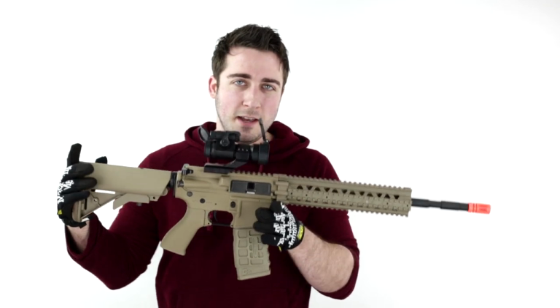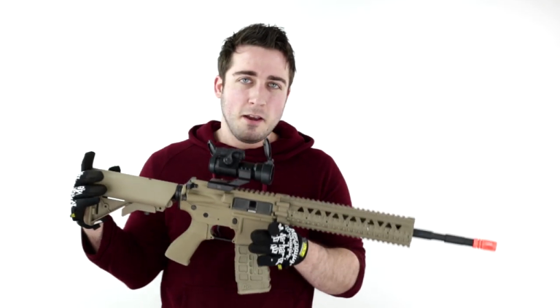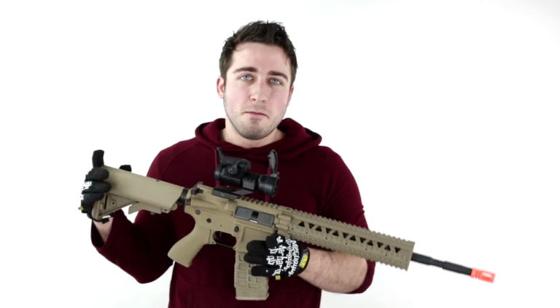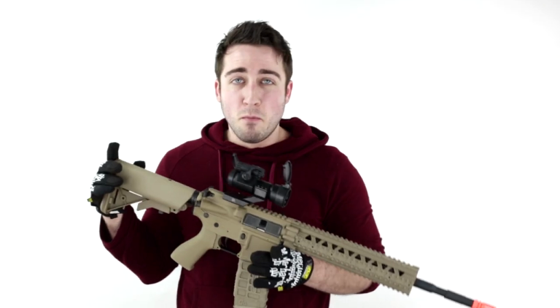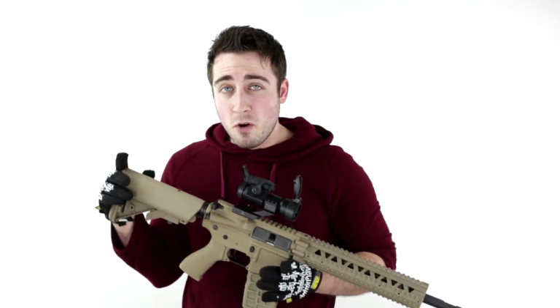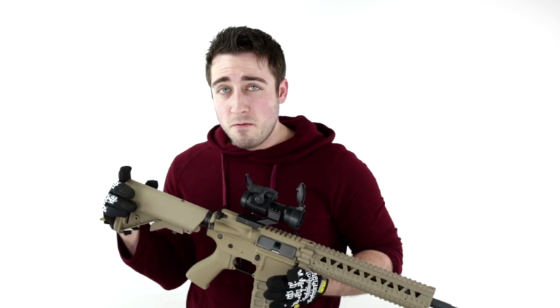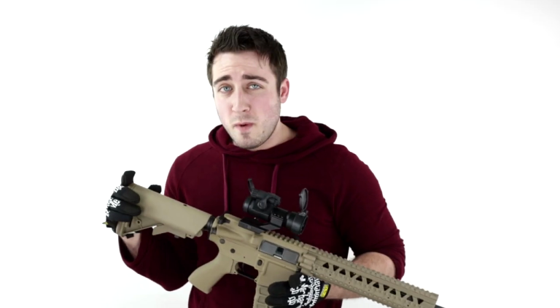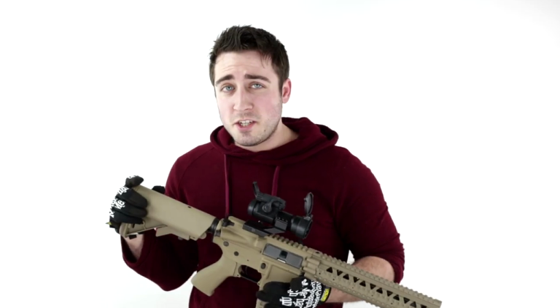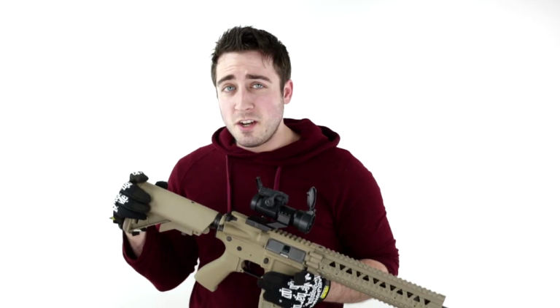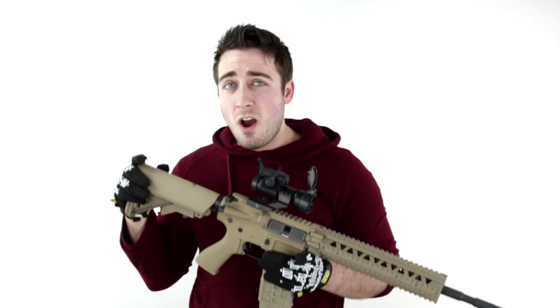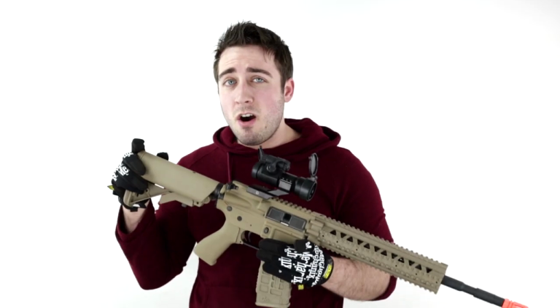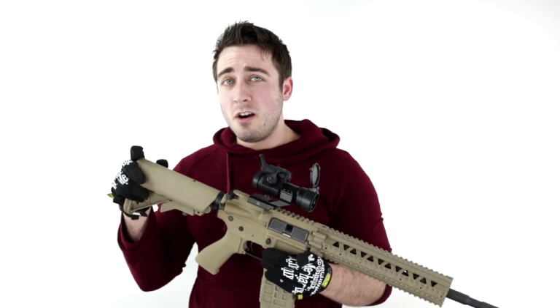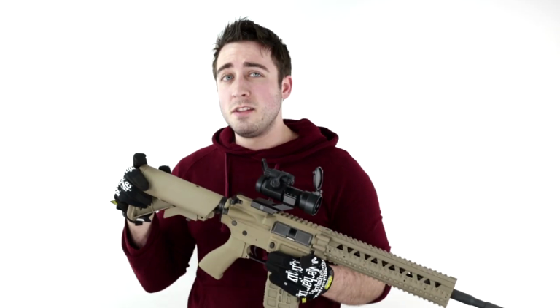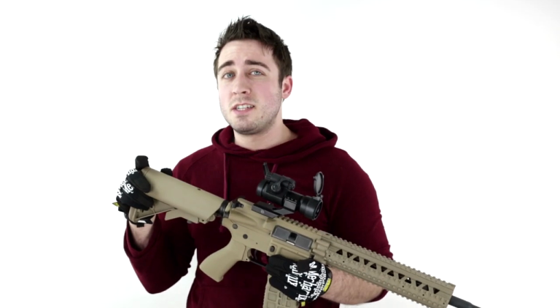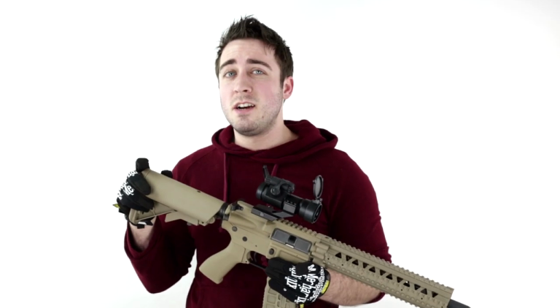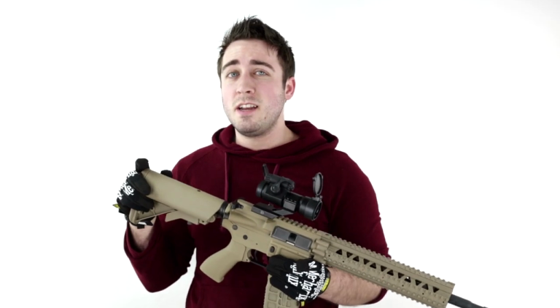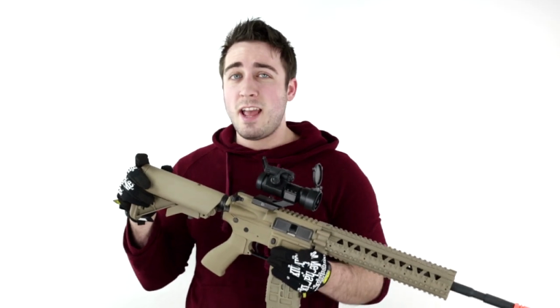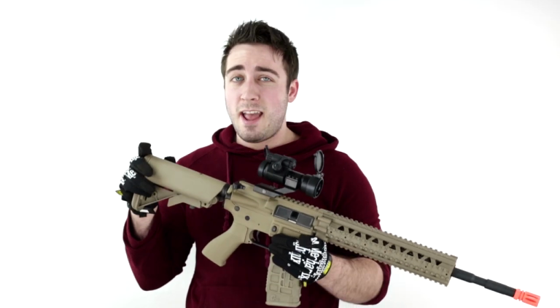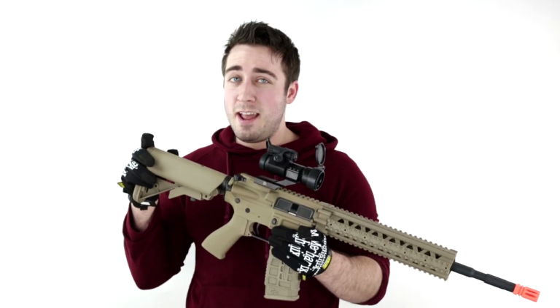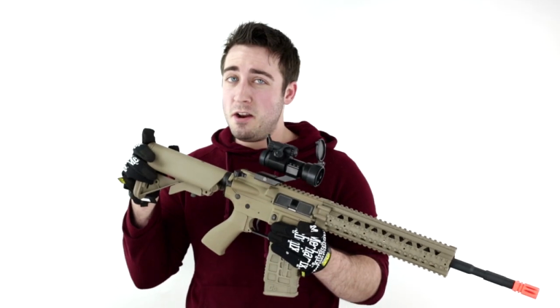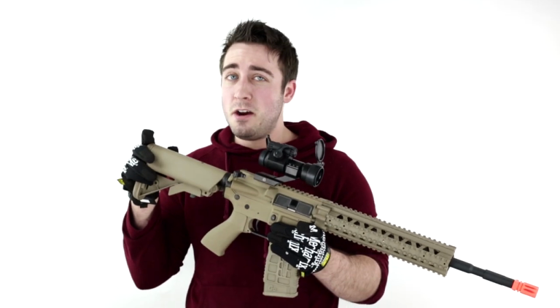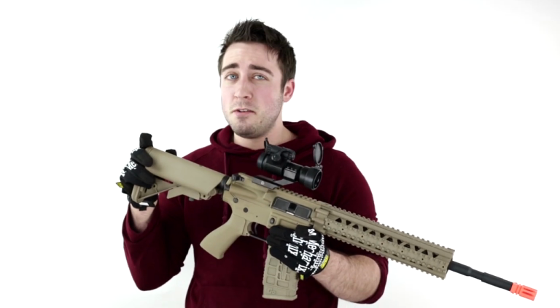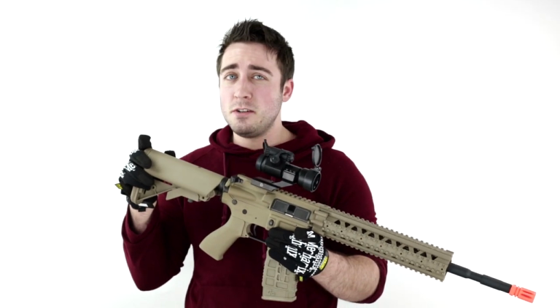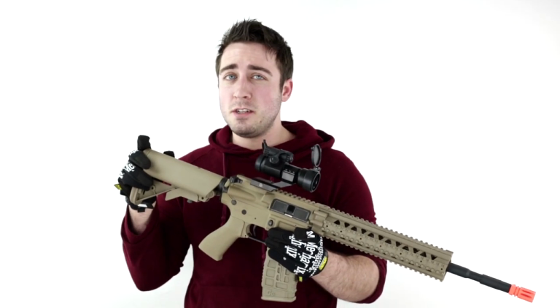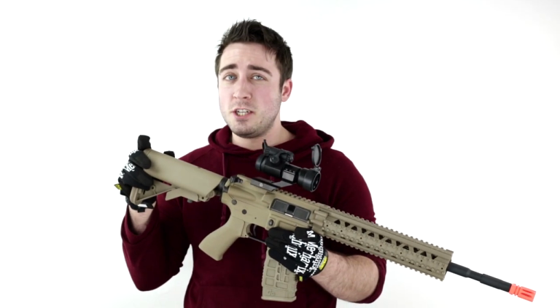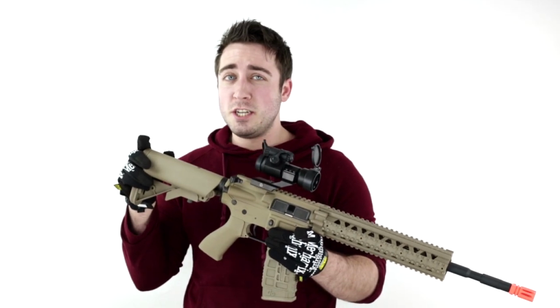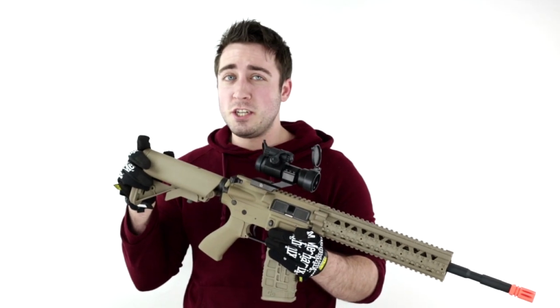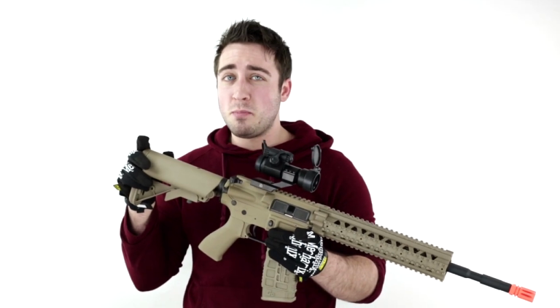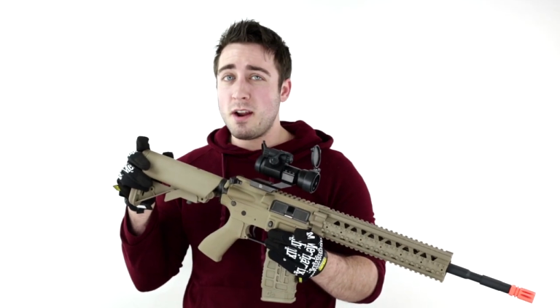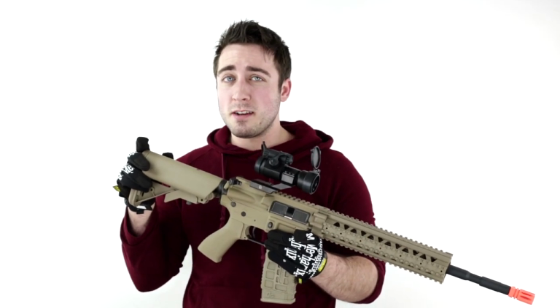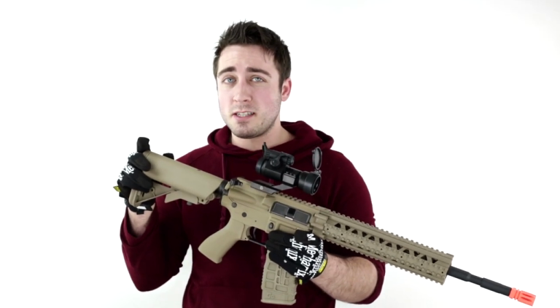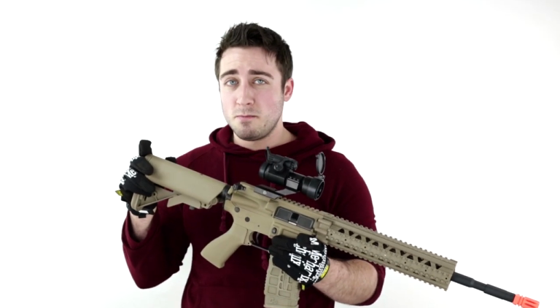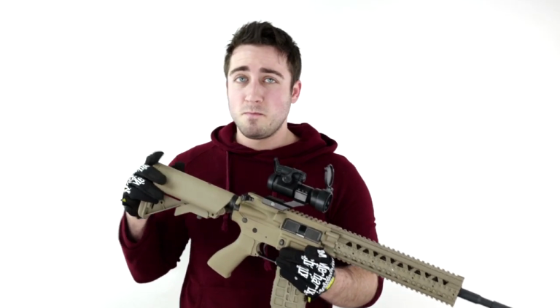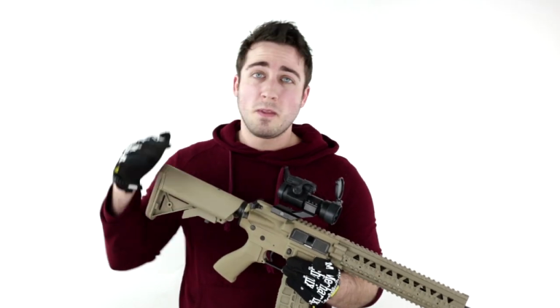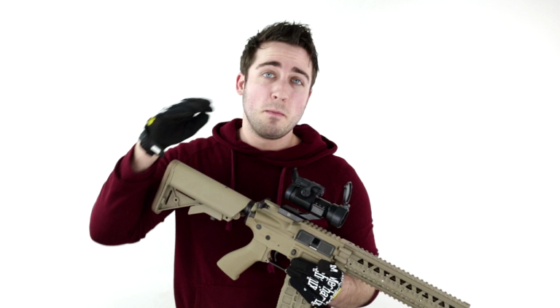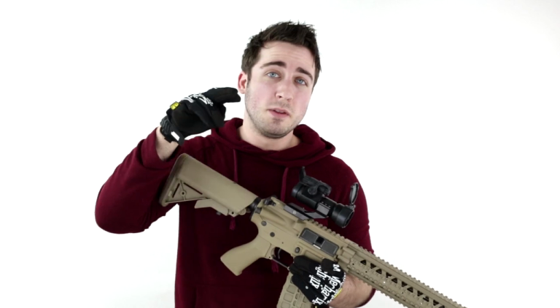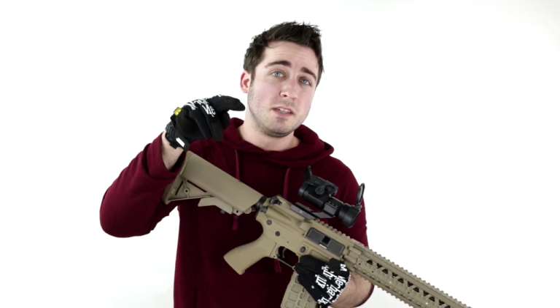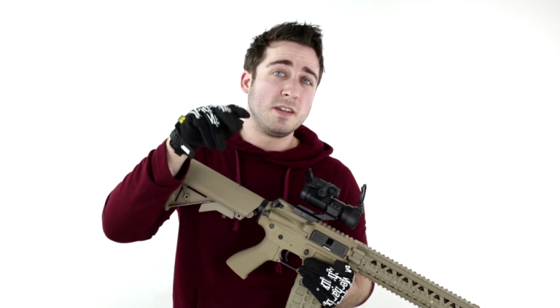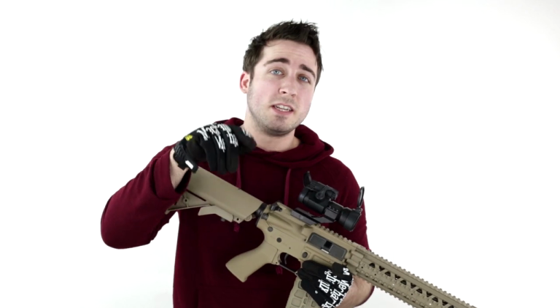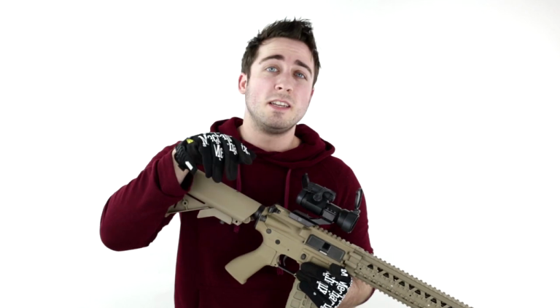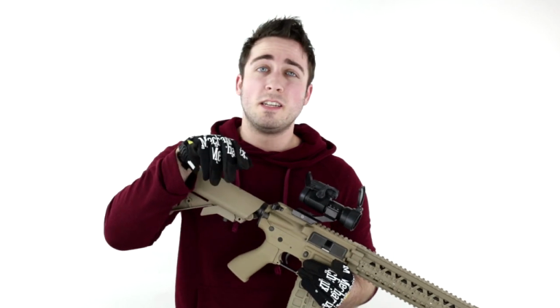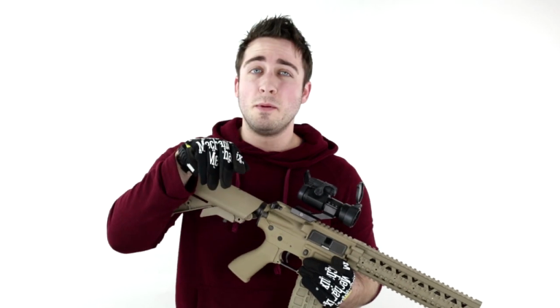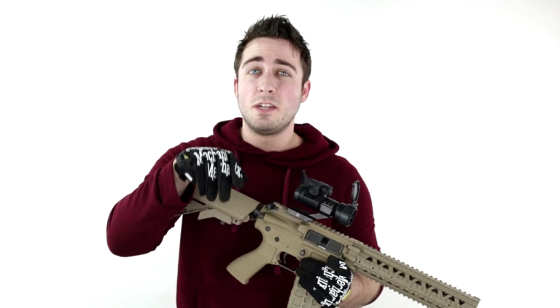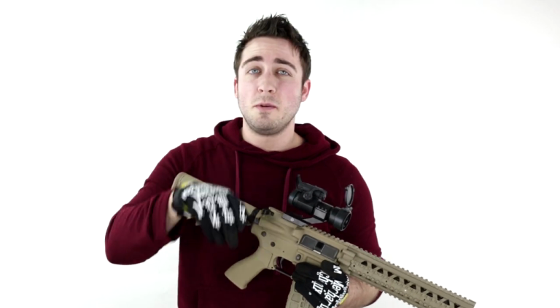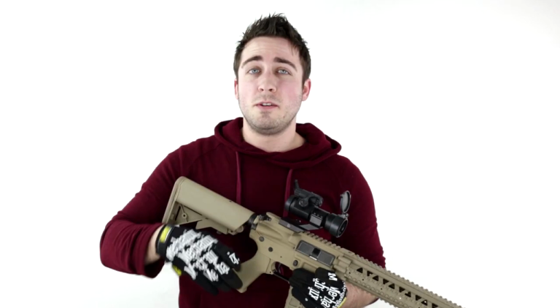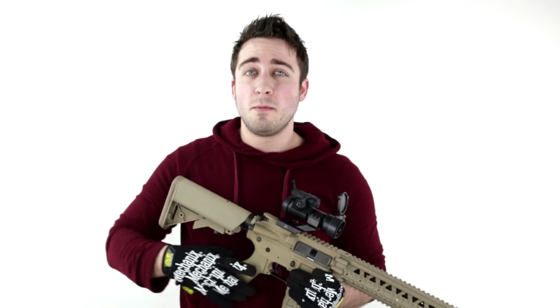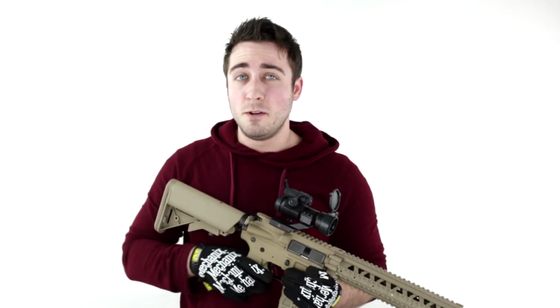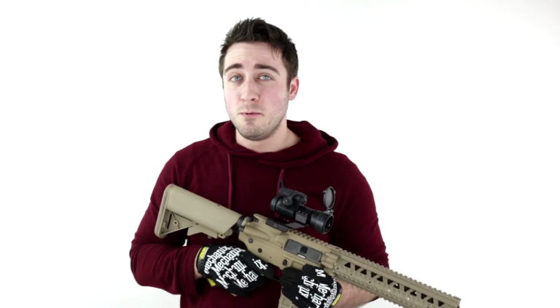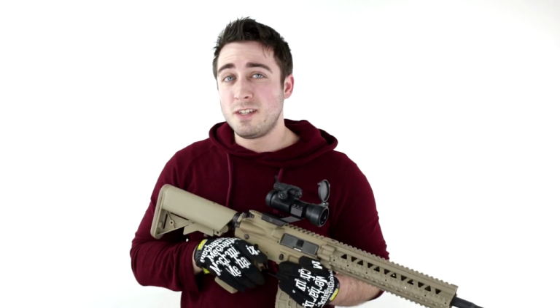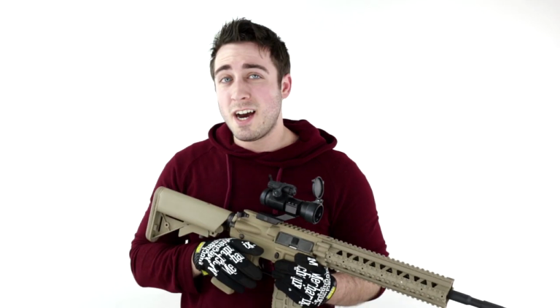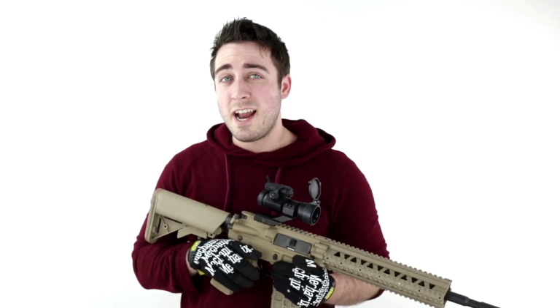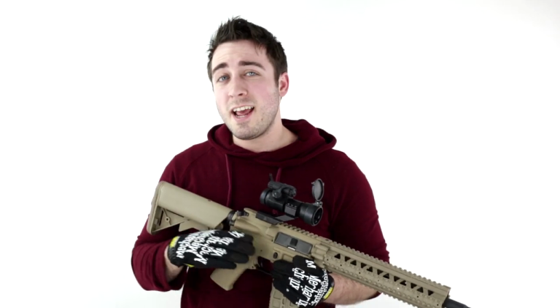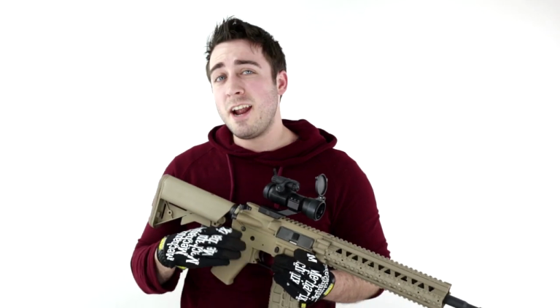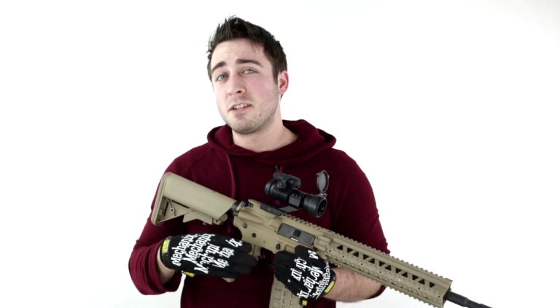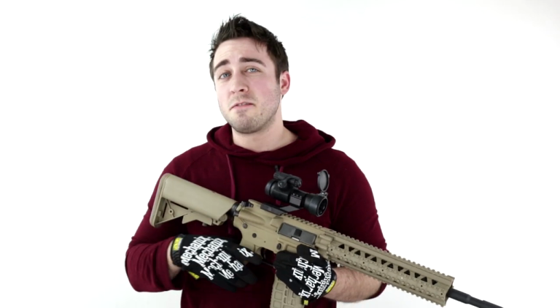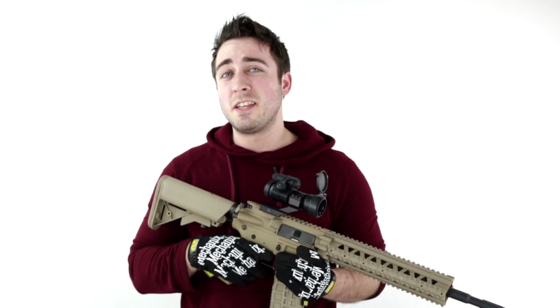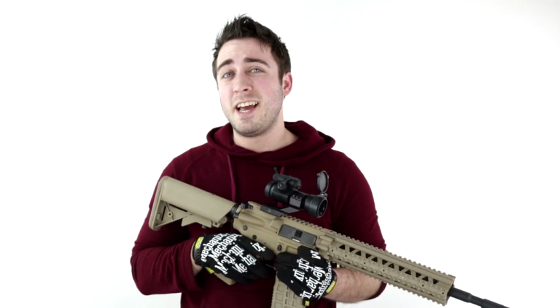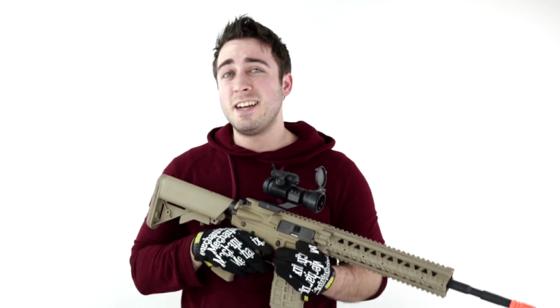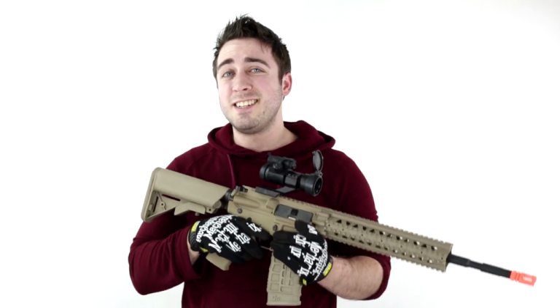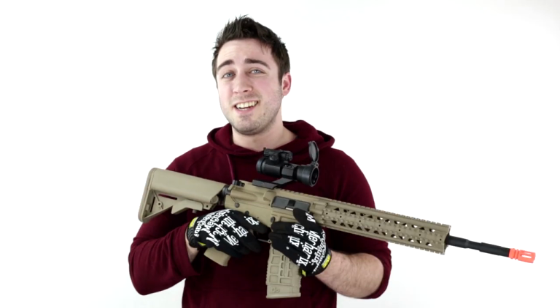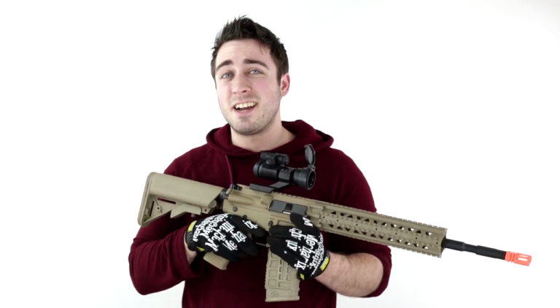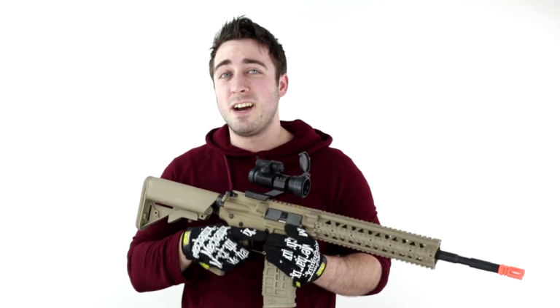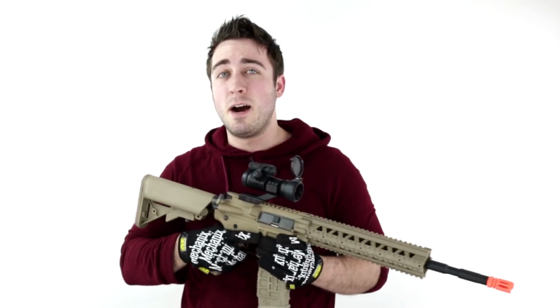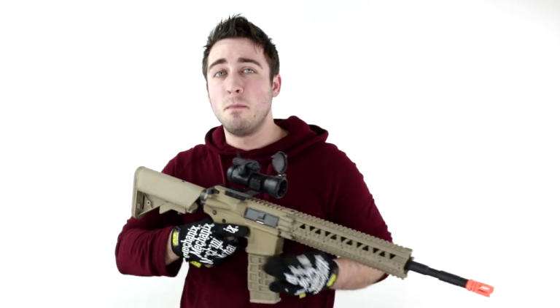For more information on this gun and other G&G products, please visit www.airsoftatlanta.com.